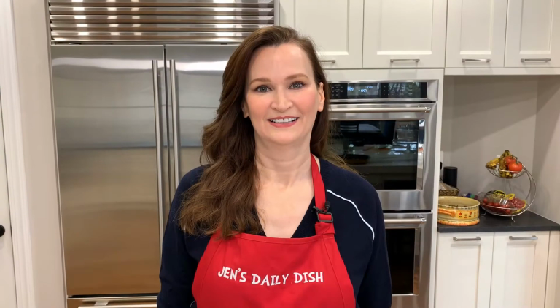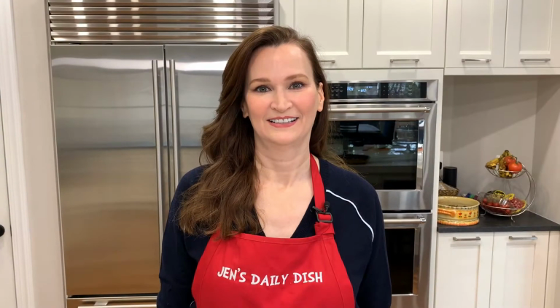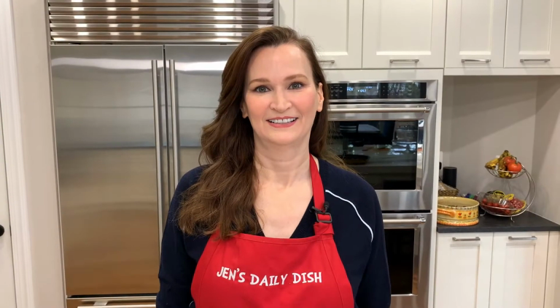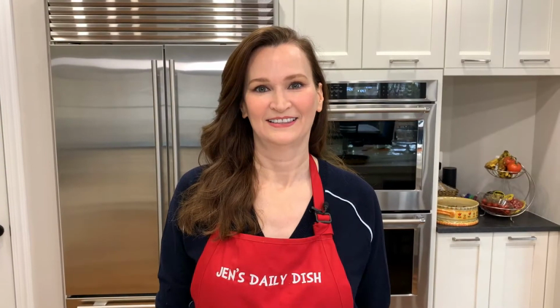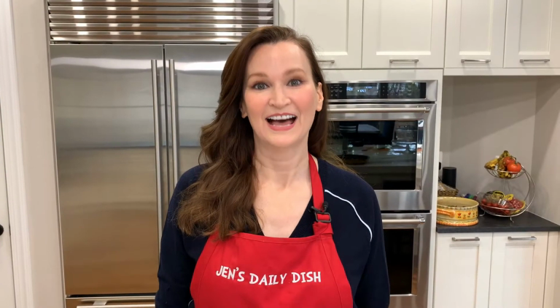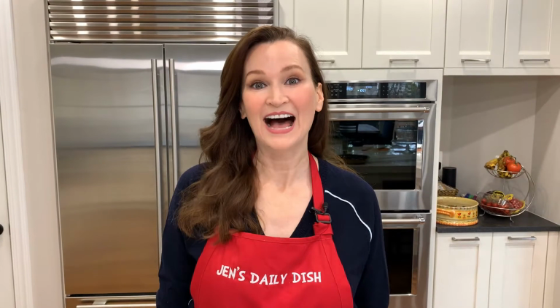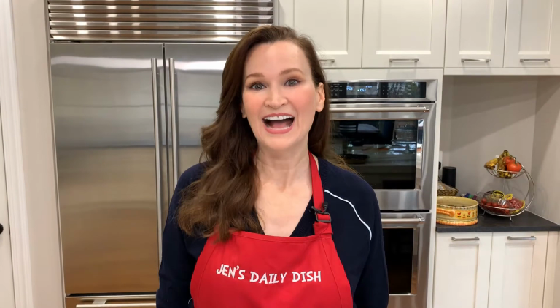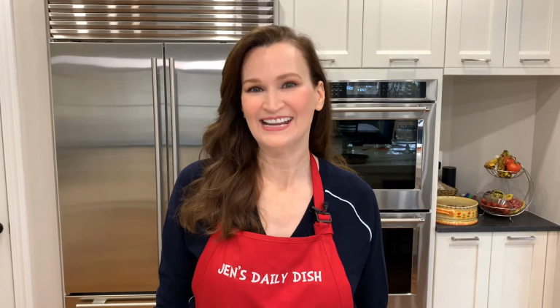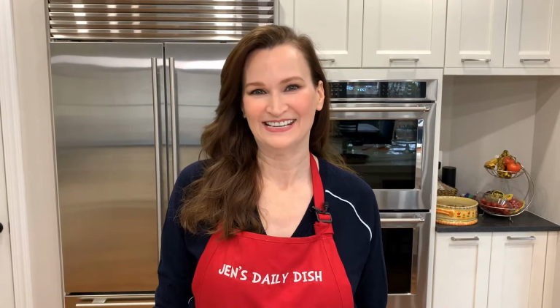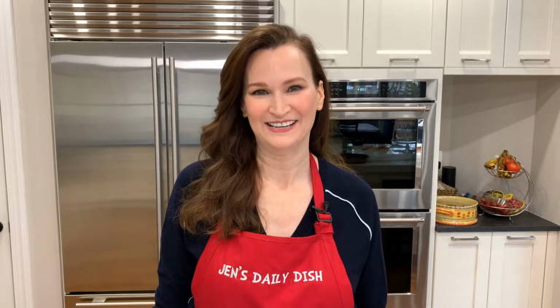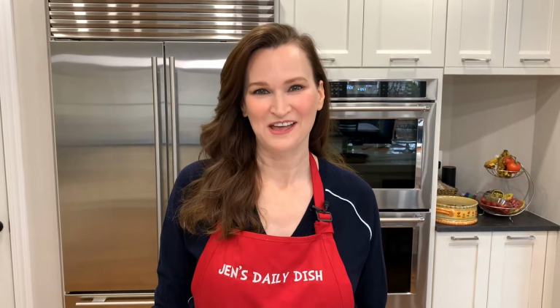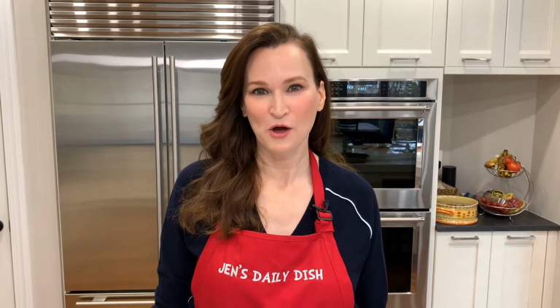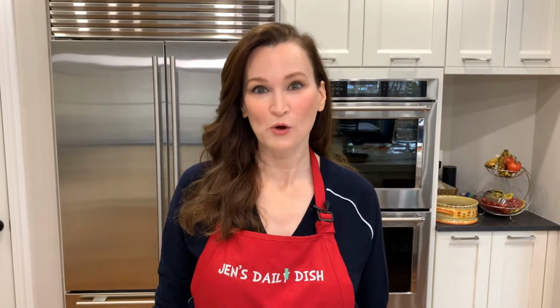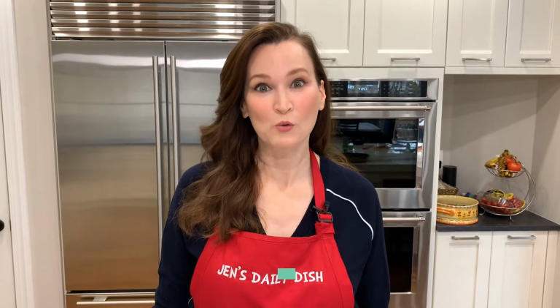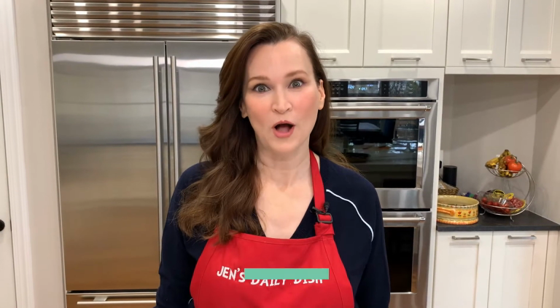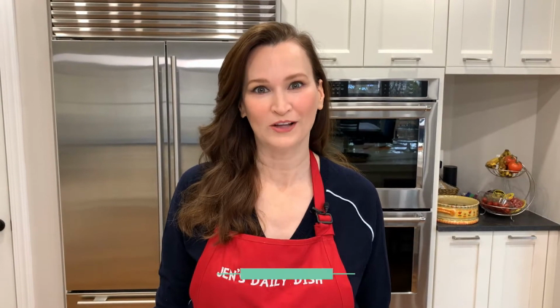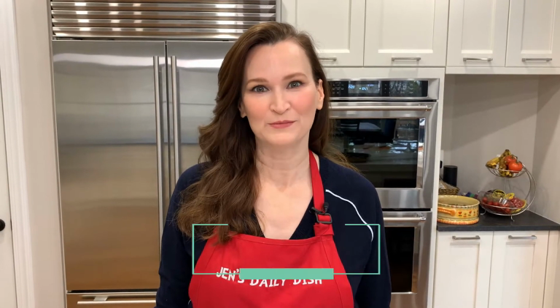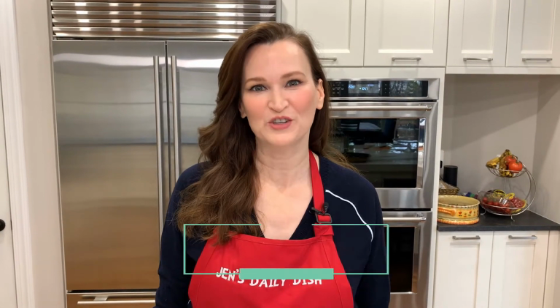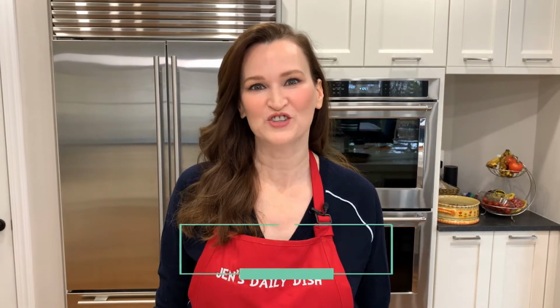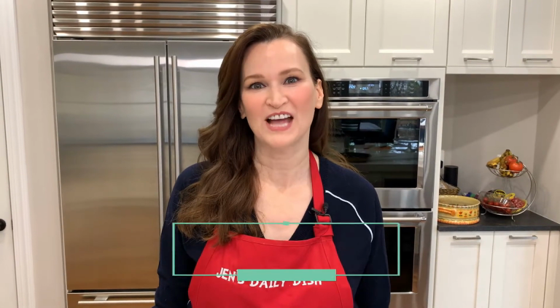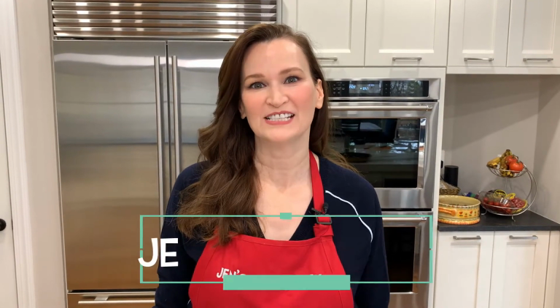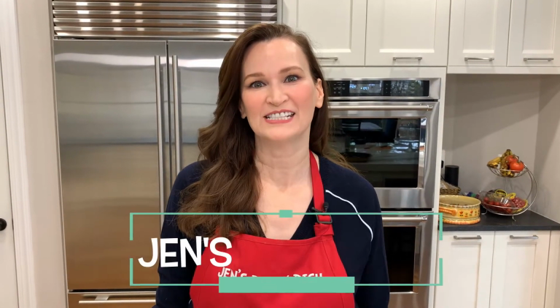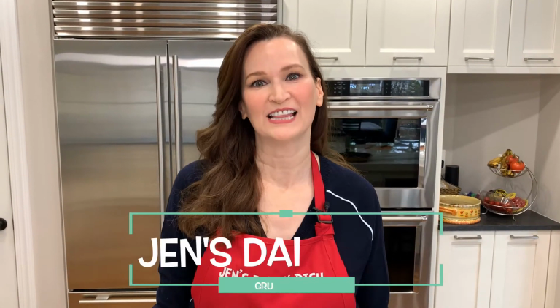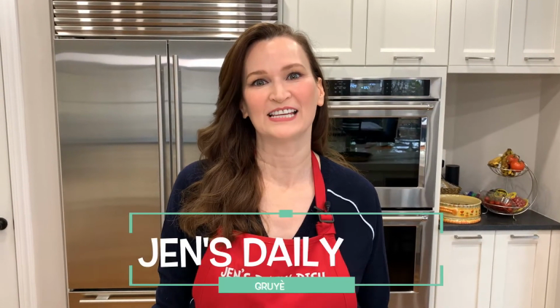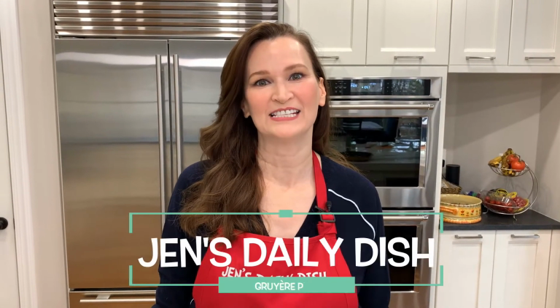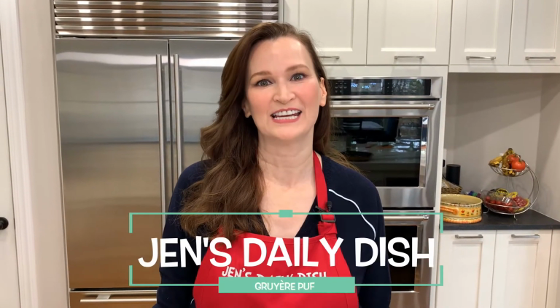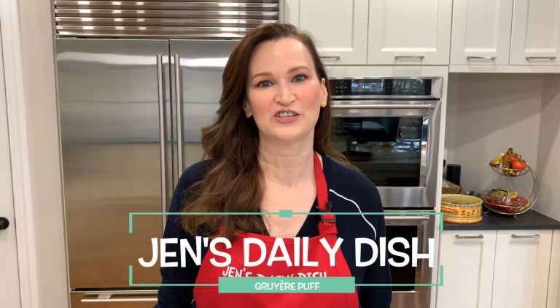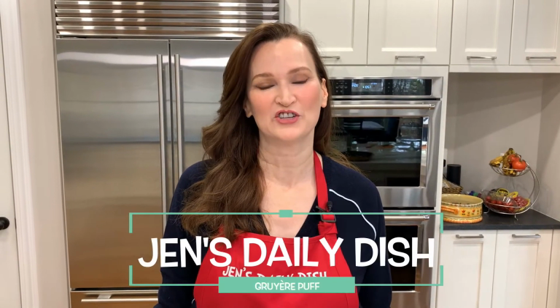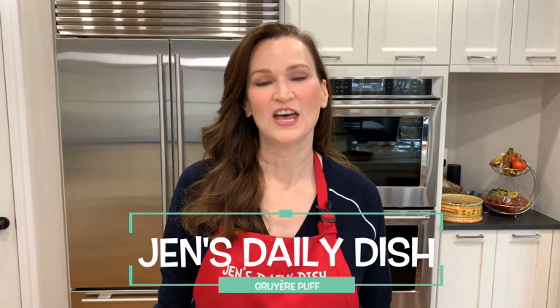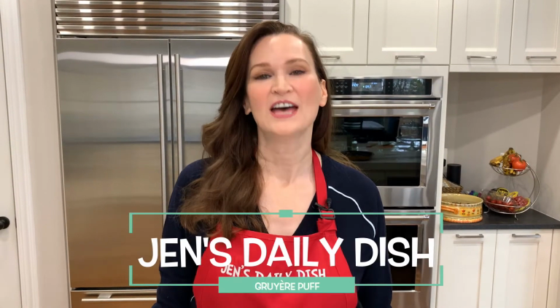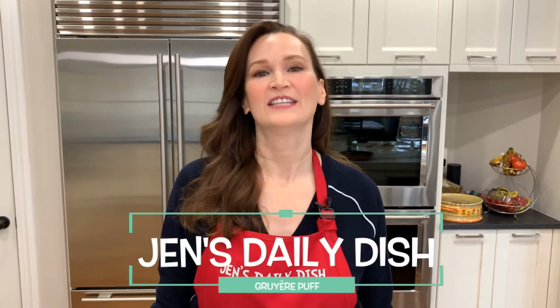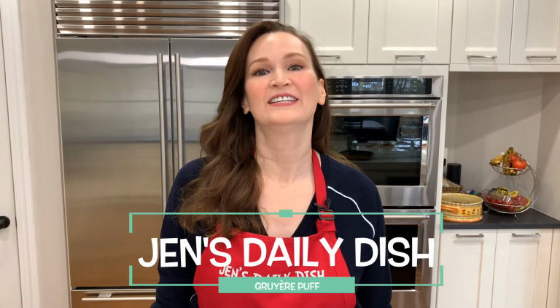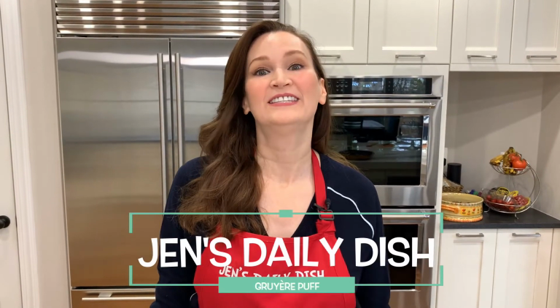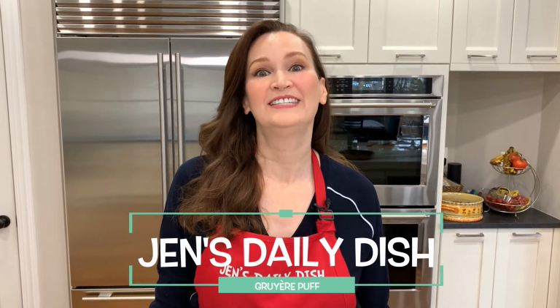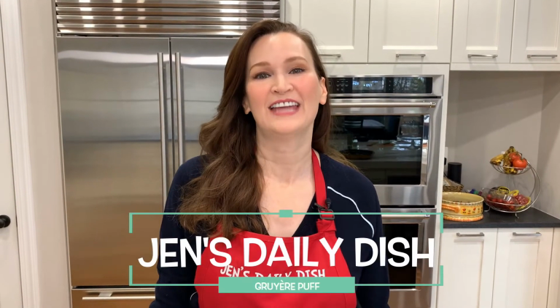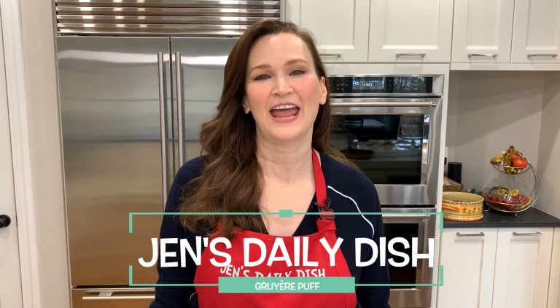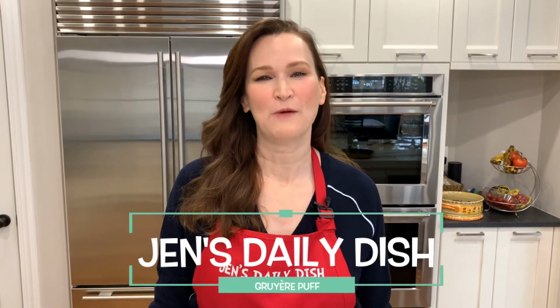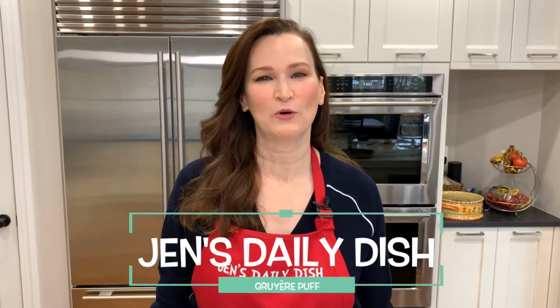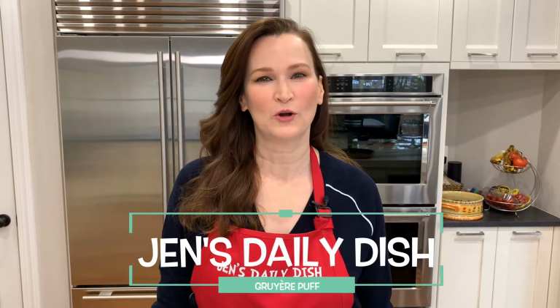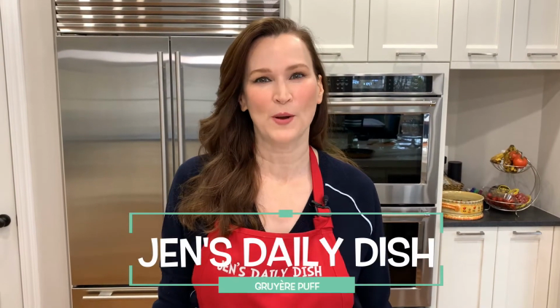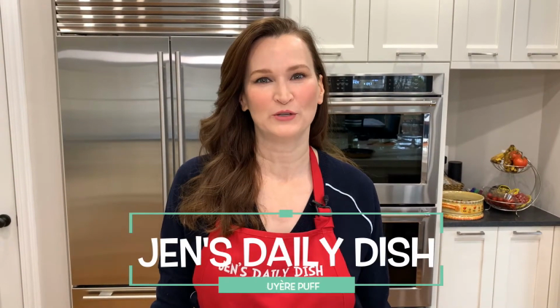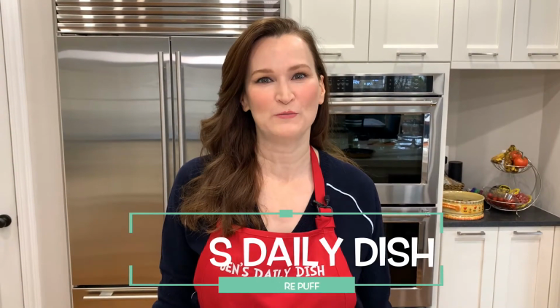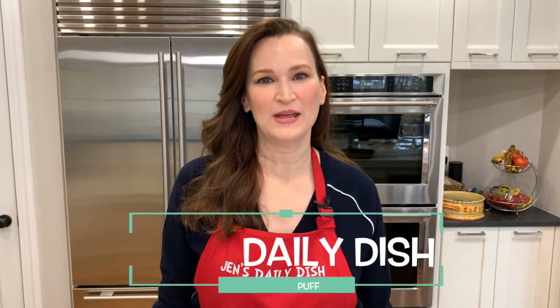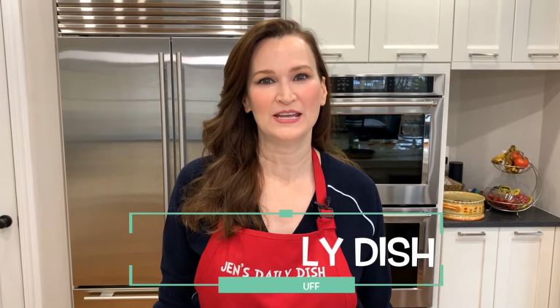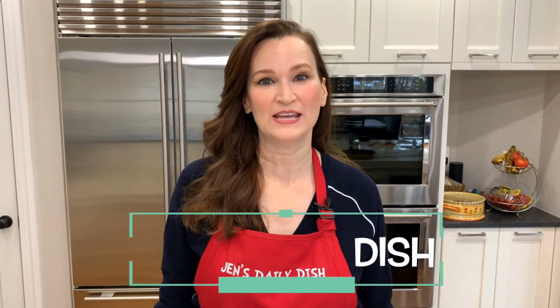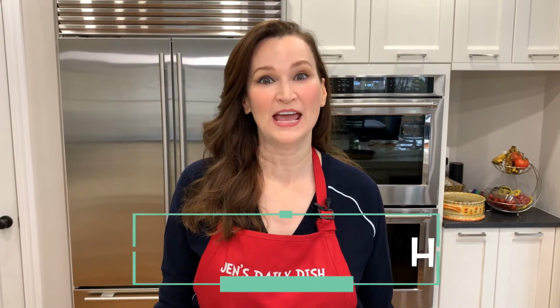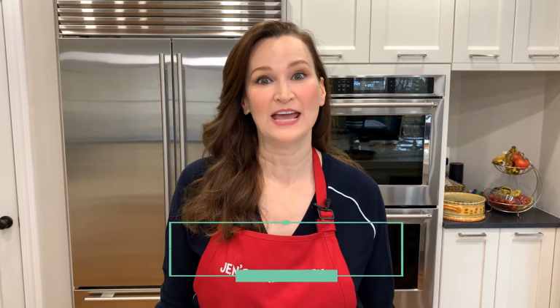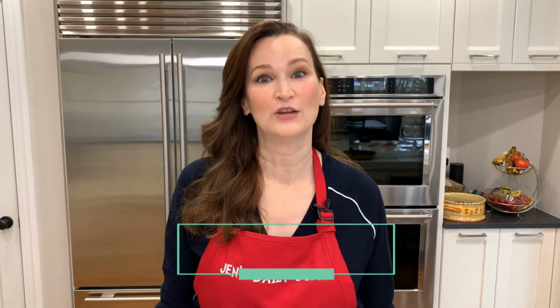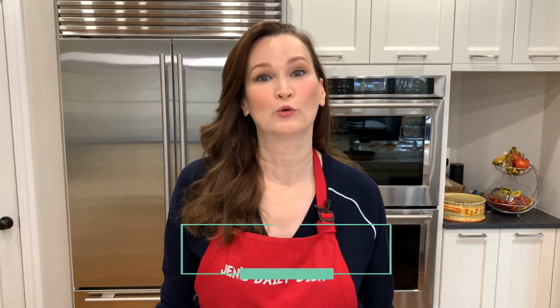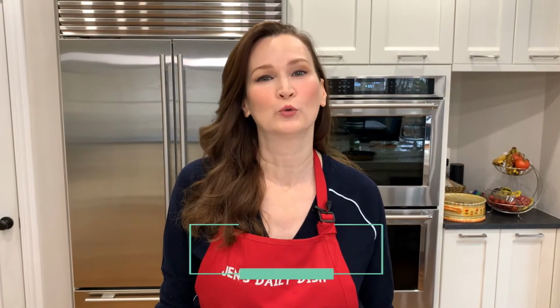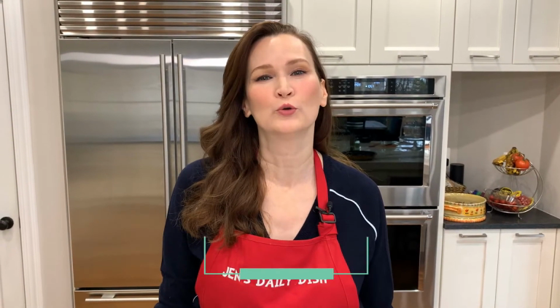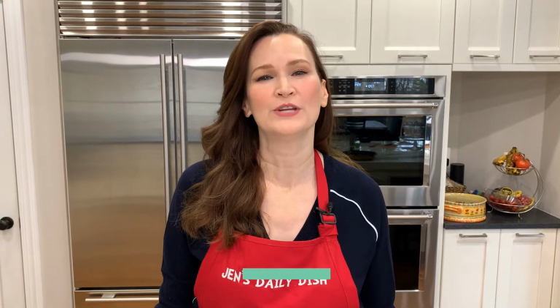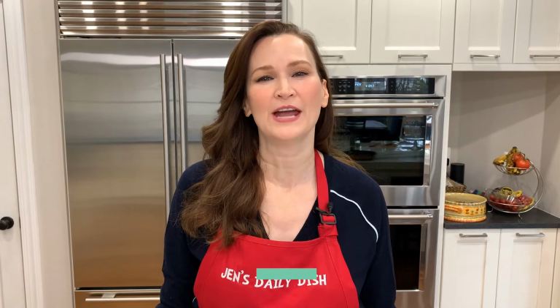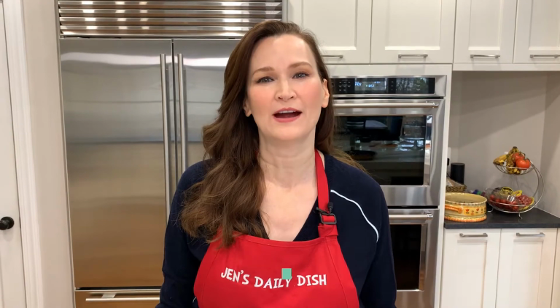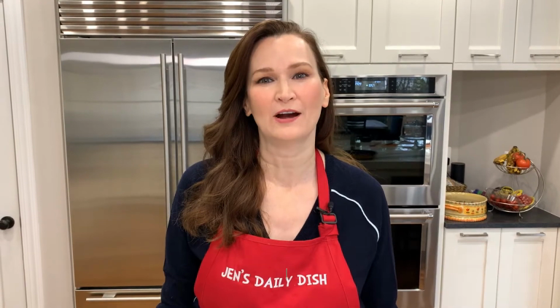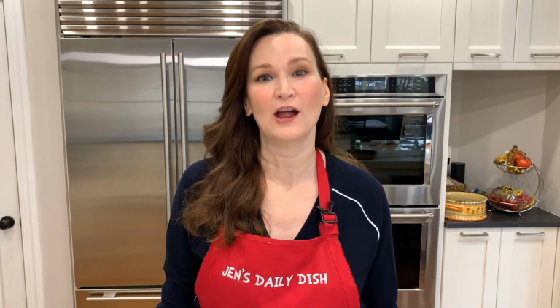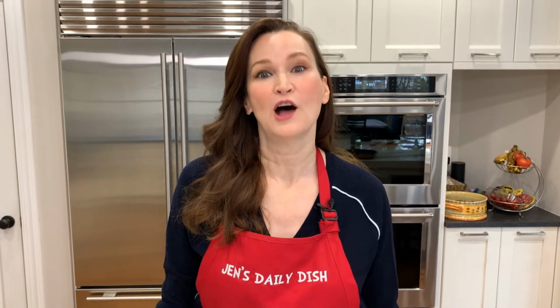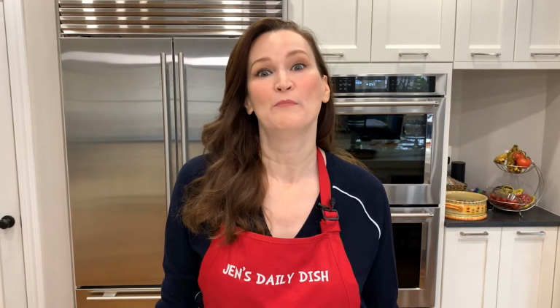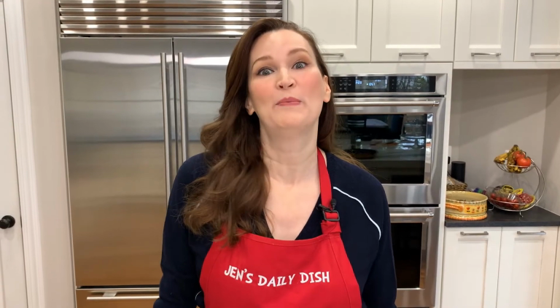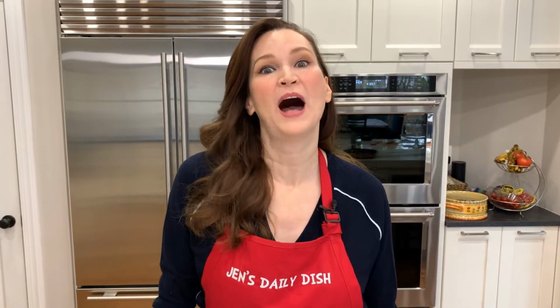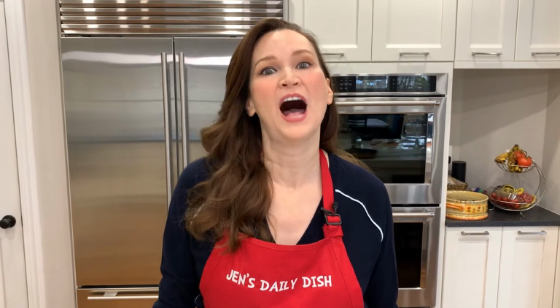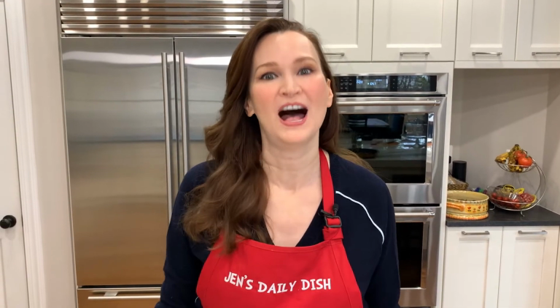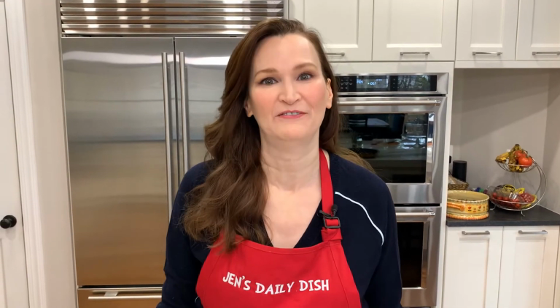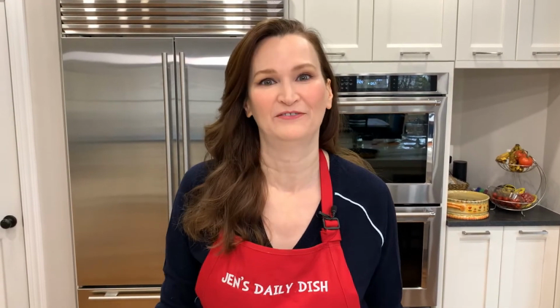Hi, welcome to Jen's Daily Dish. Today we're going to be making a Gruyere Puff.